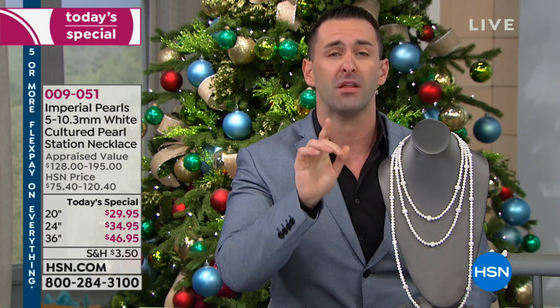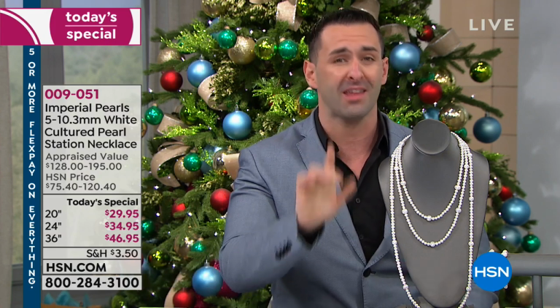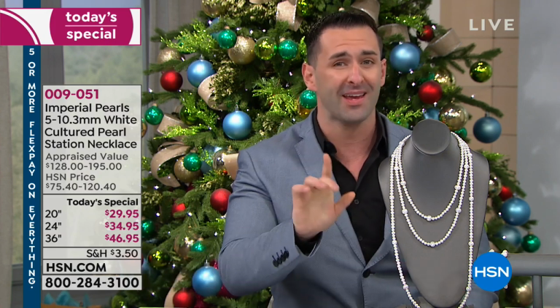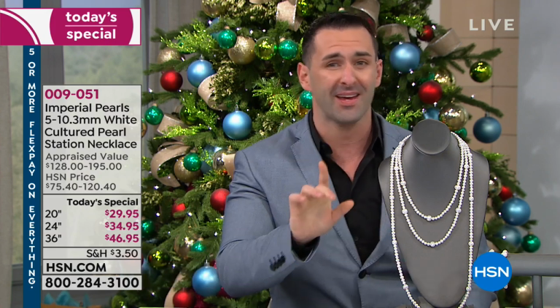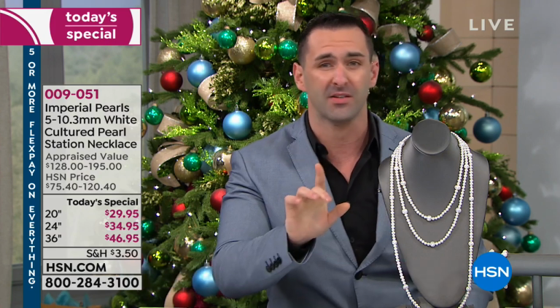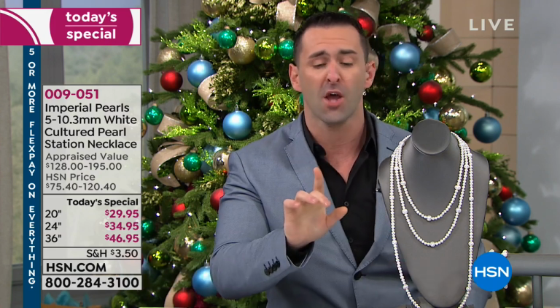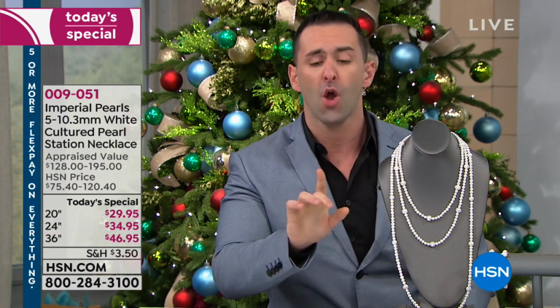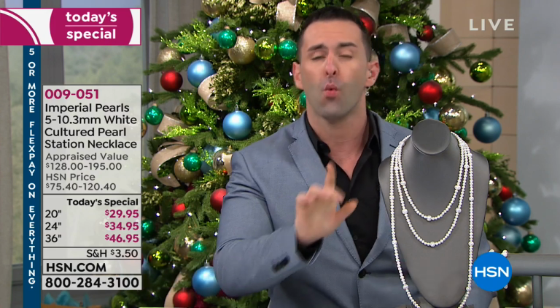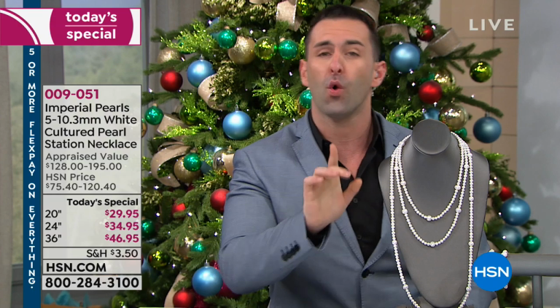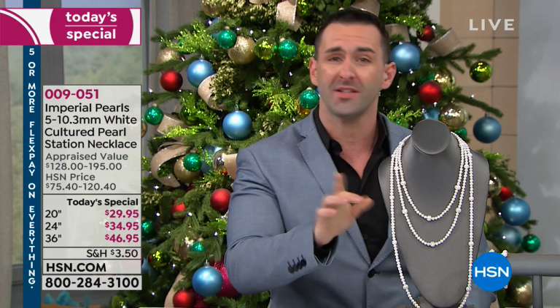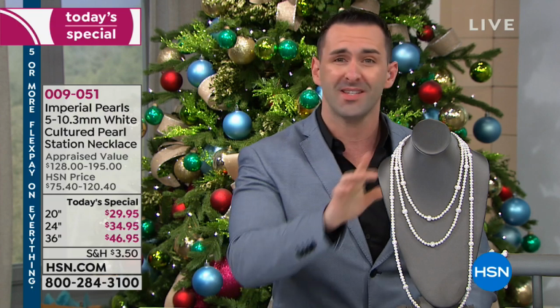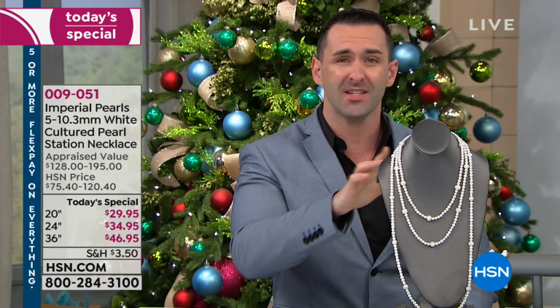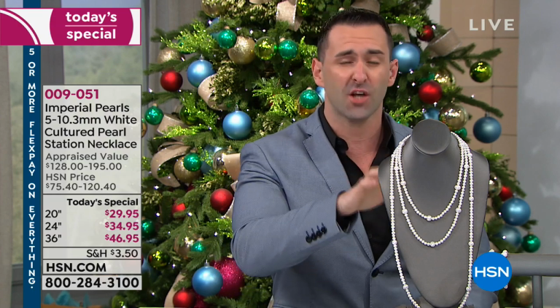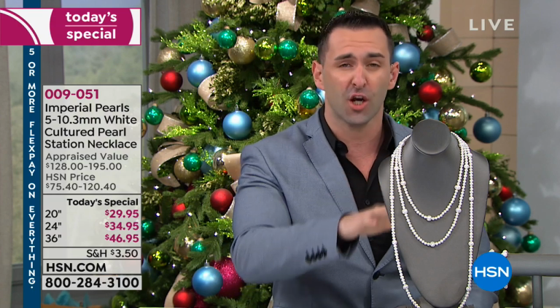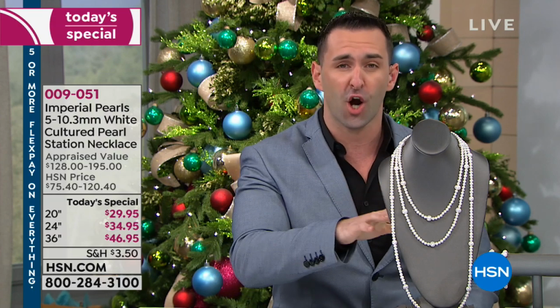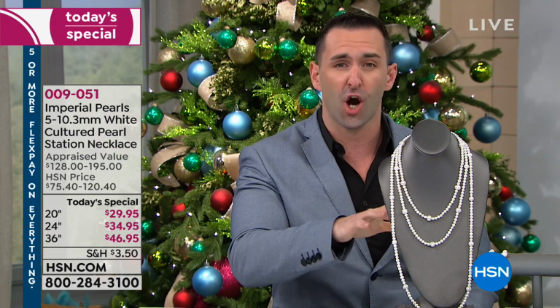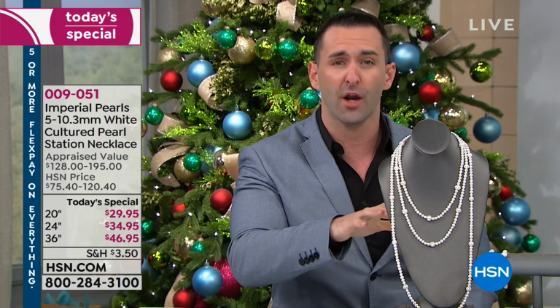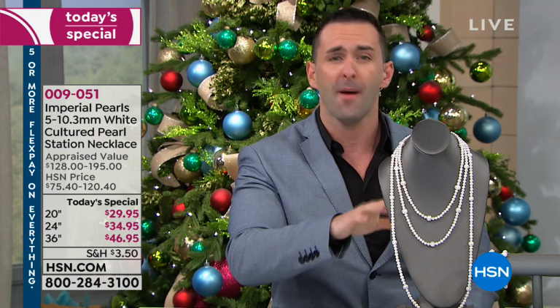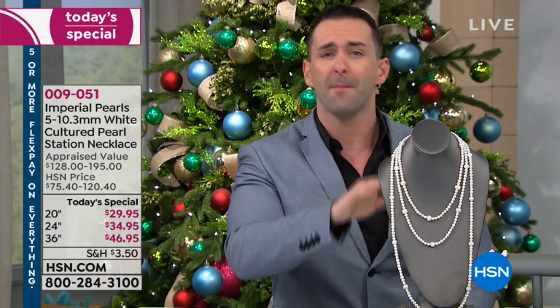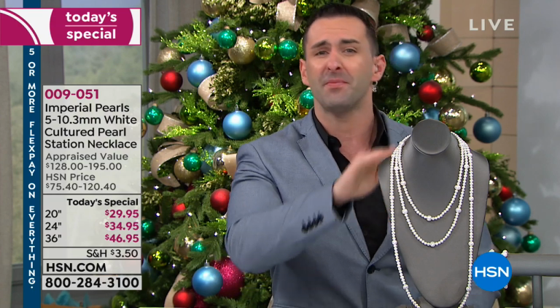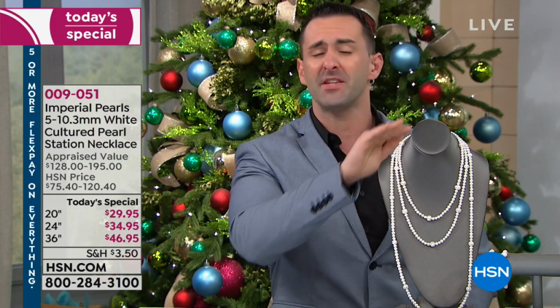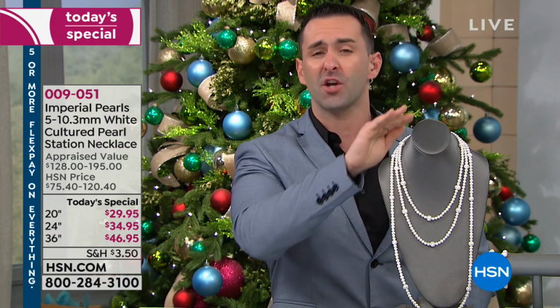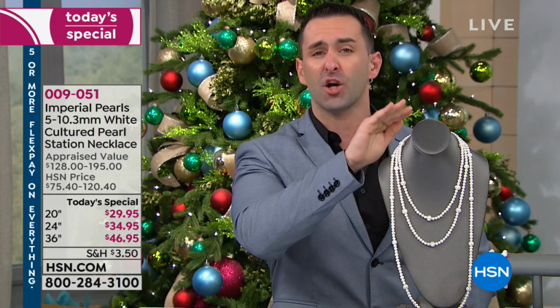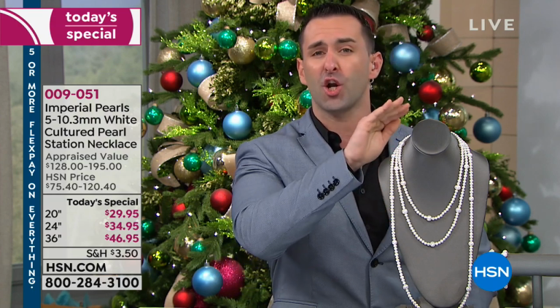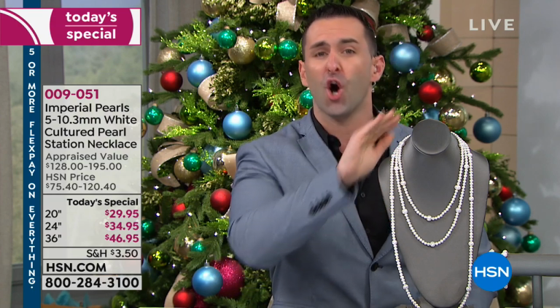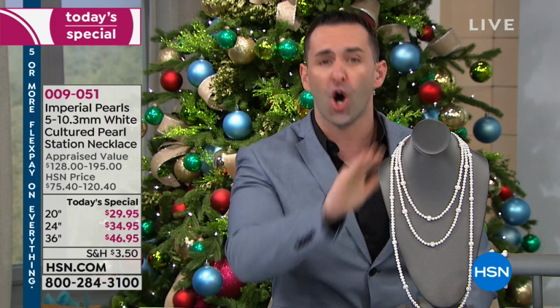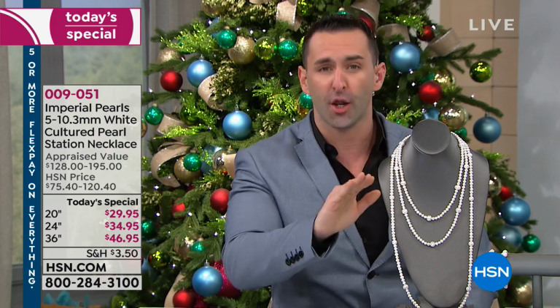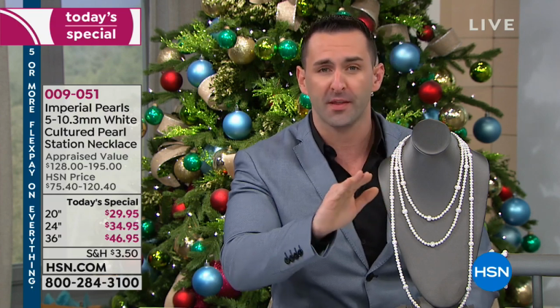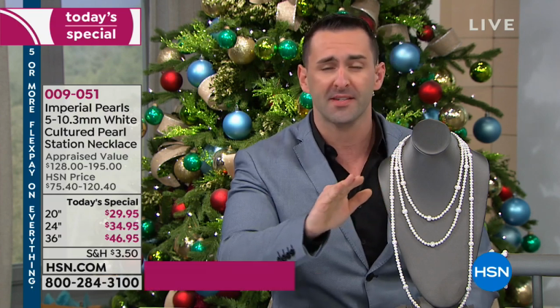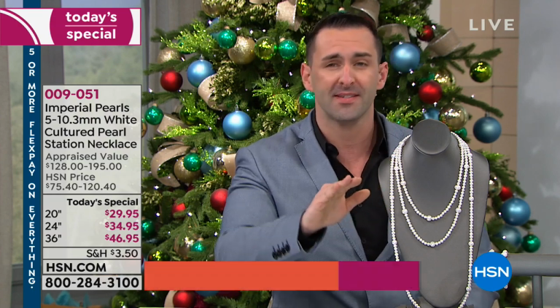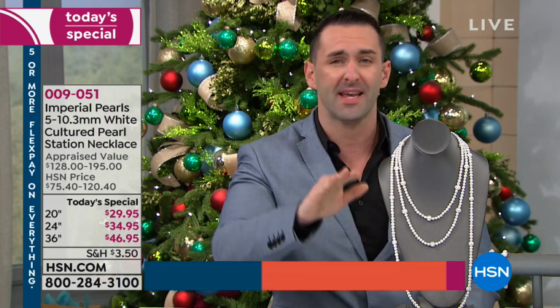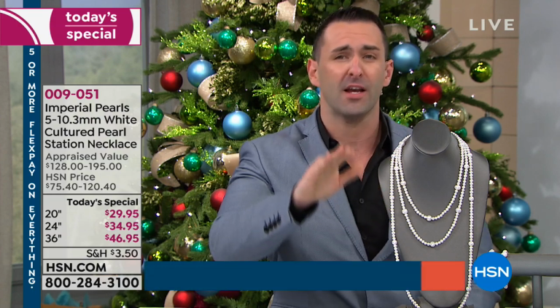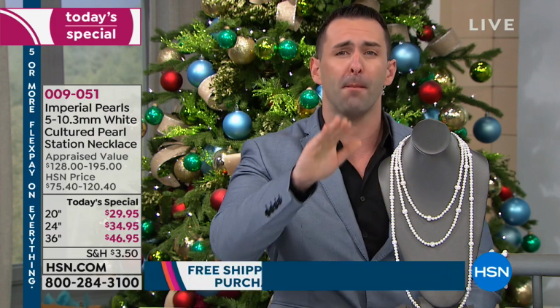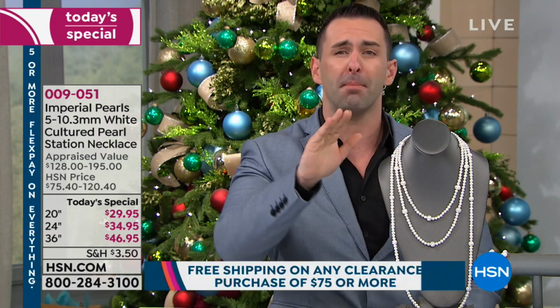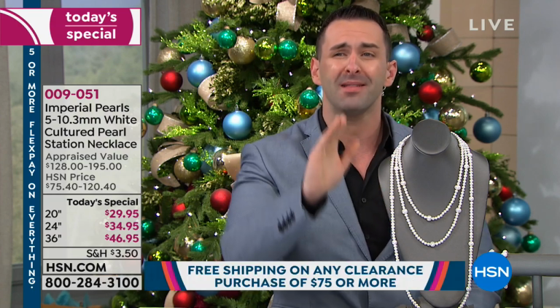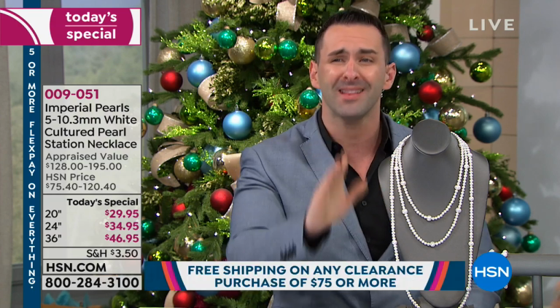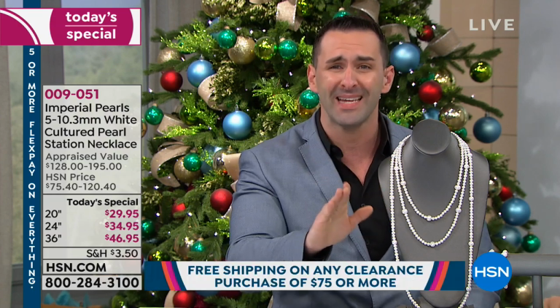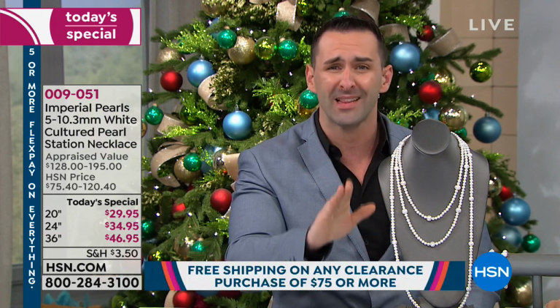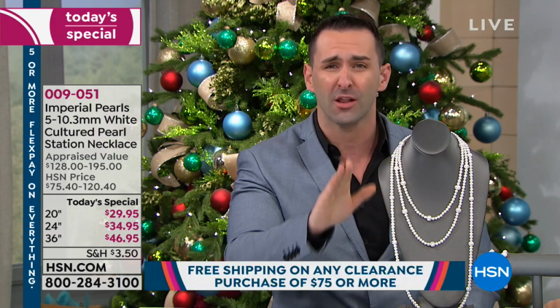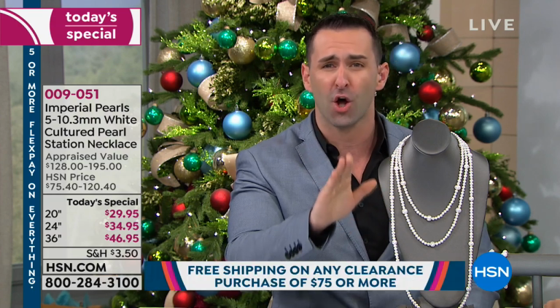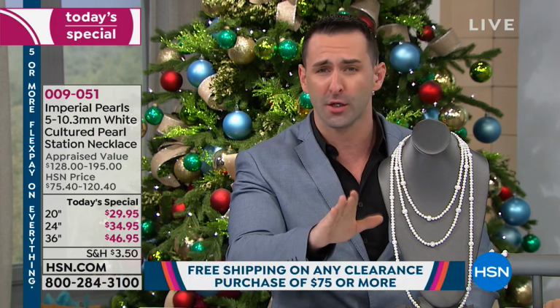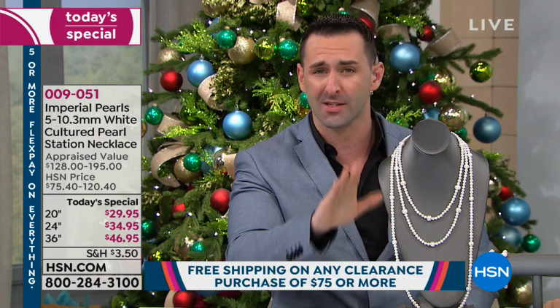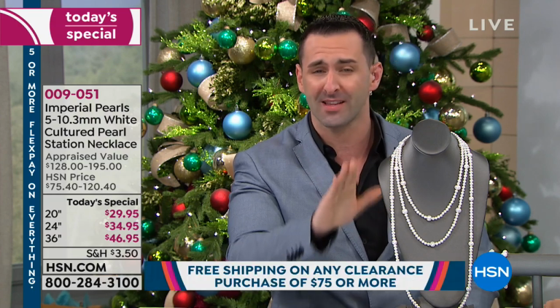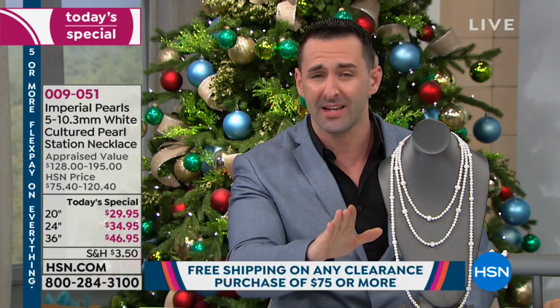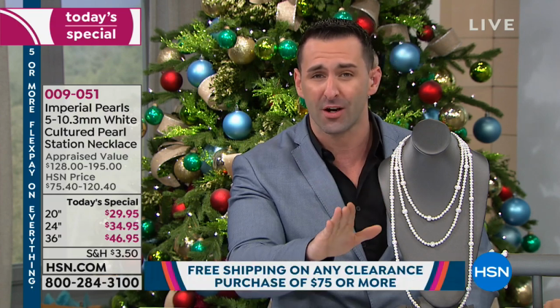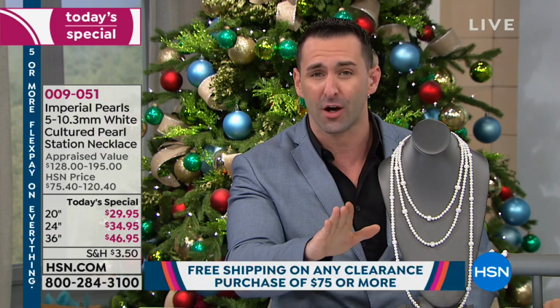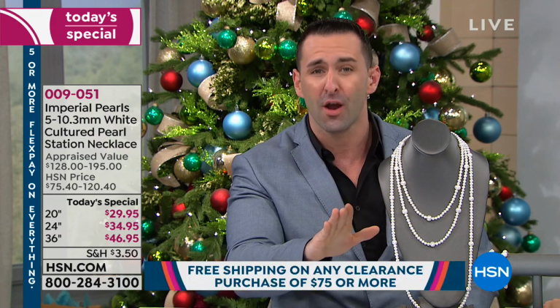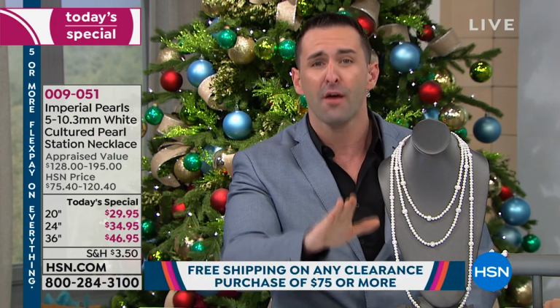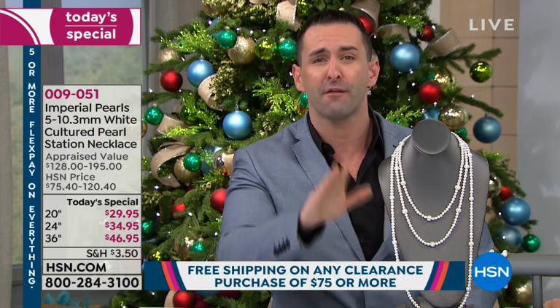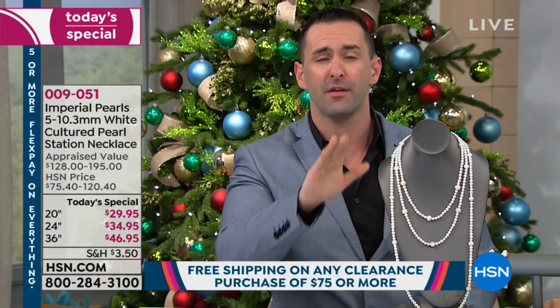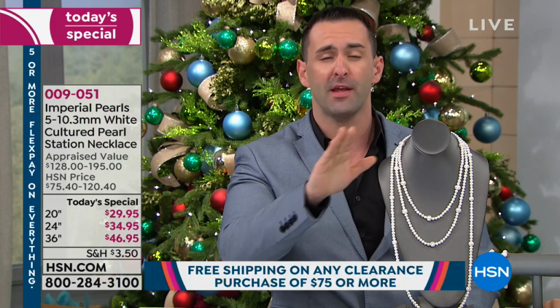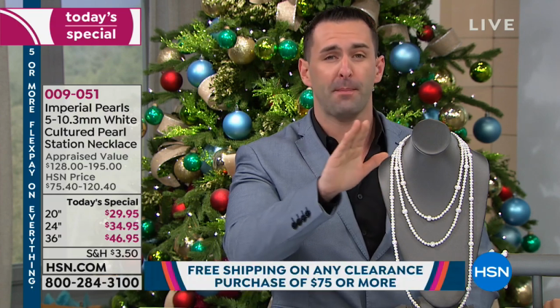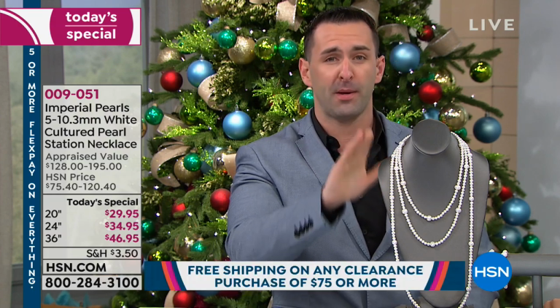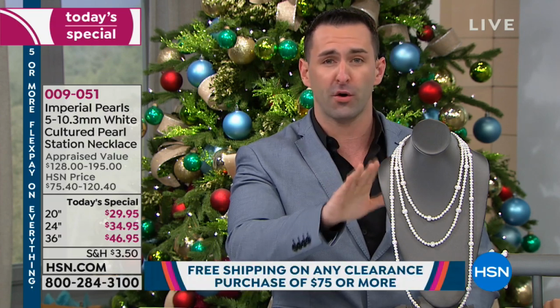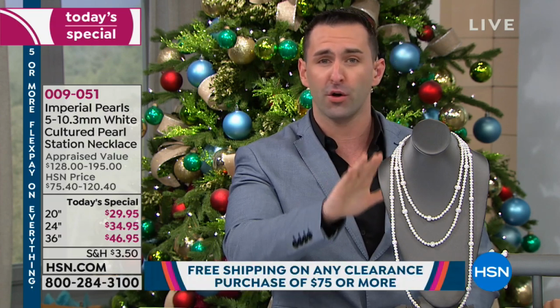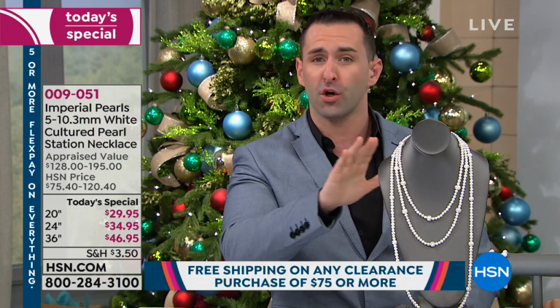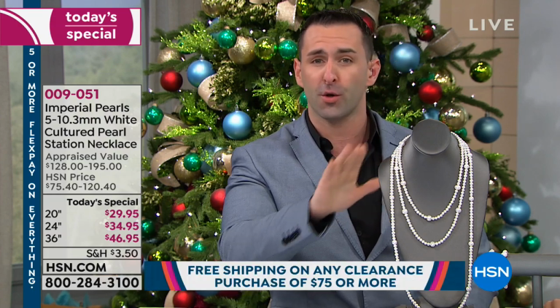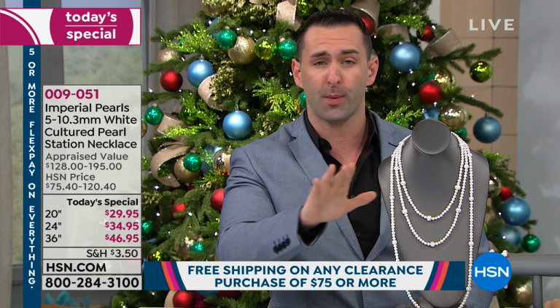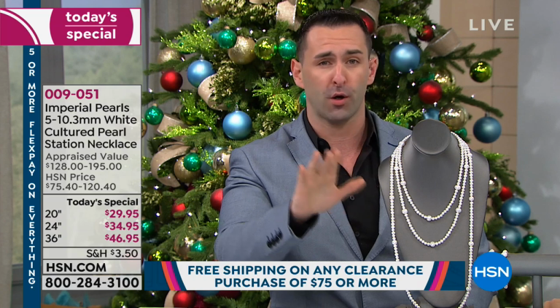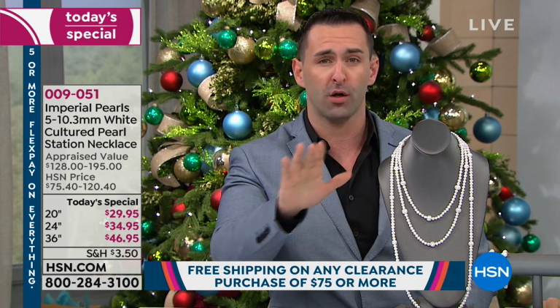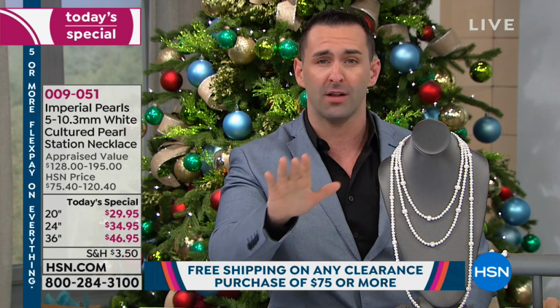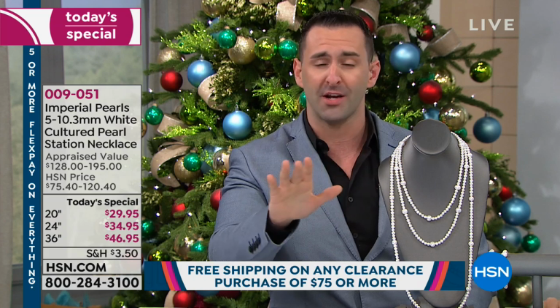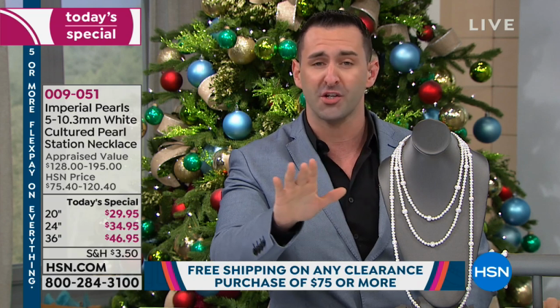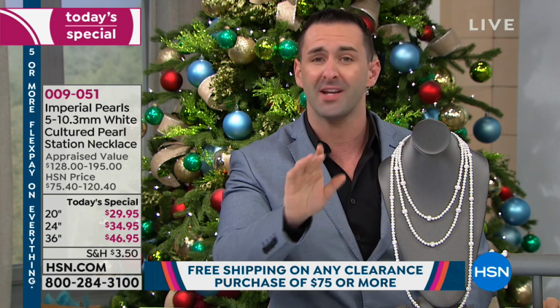The thing is, once these are gone, these are gone. This is a complete loss leader for the Imperial Pearl collection.